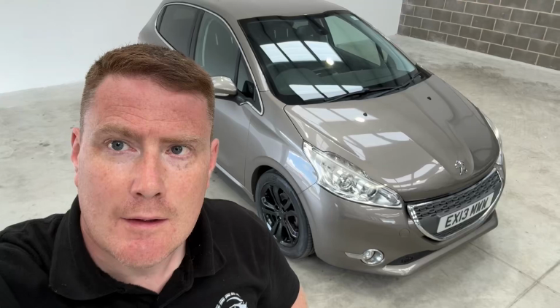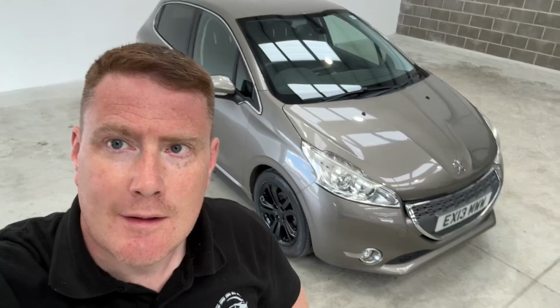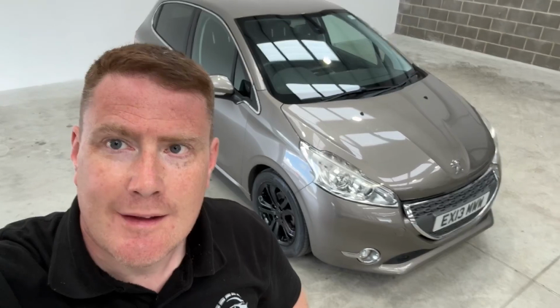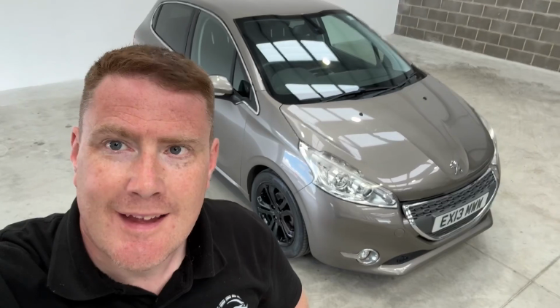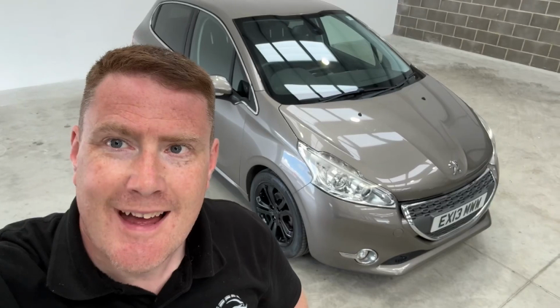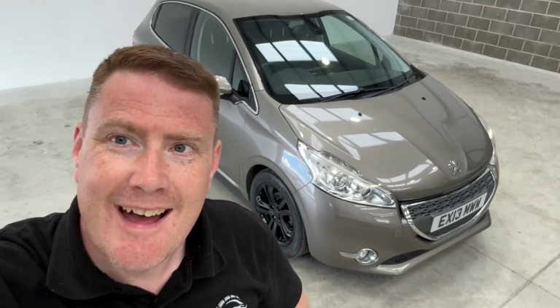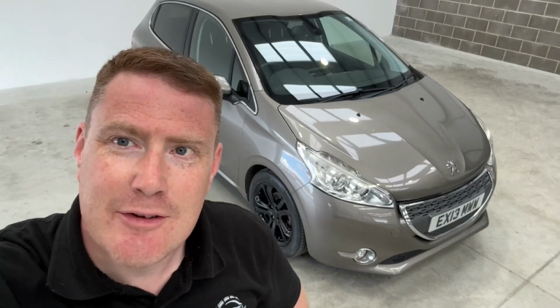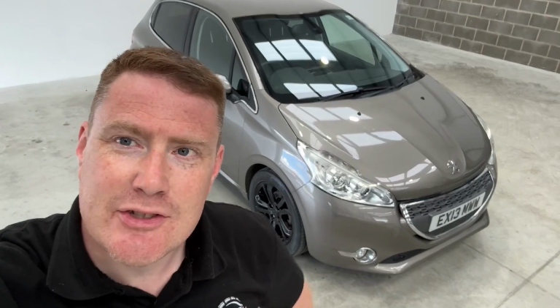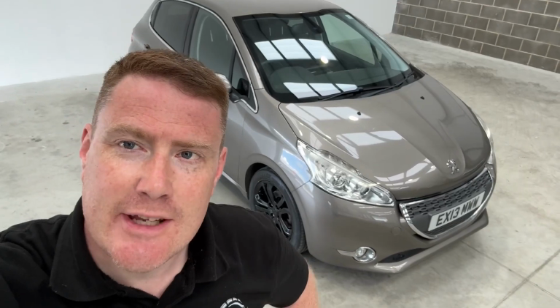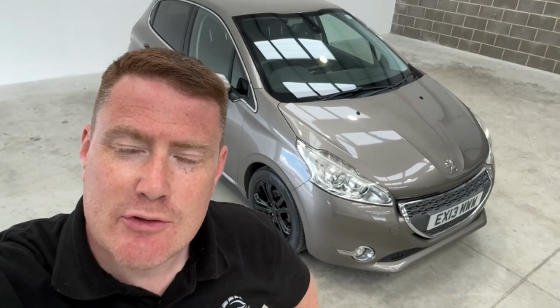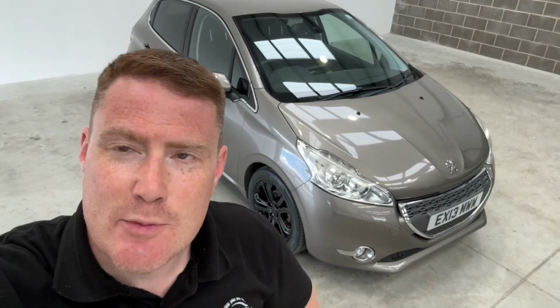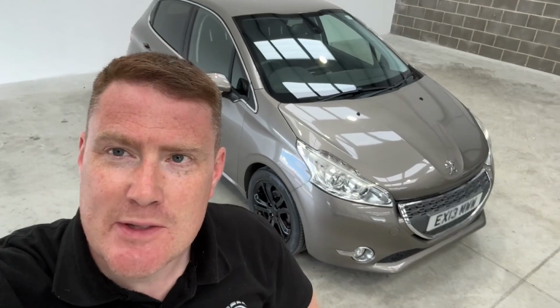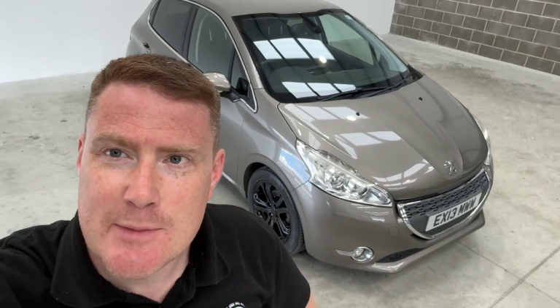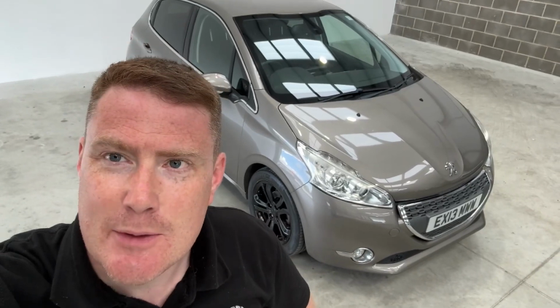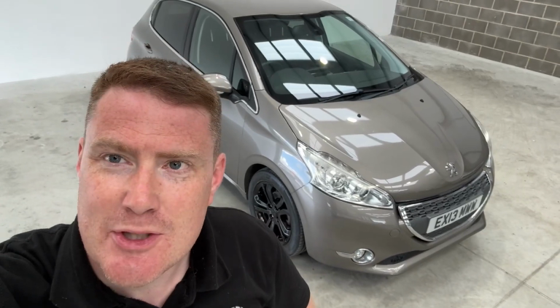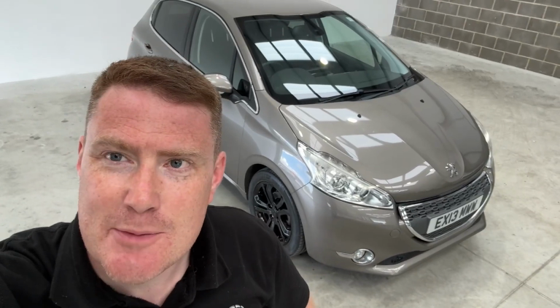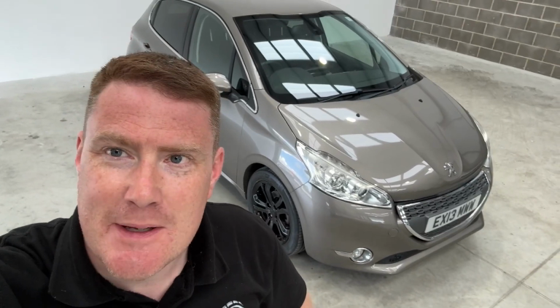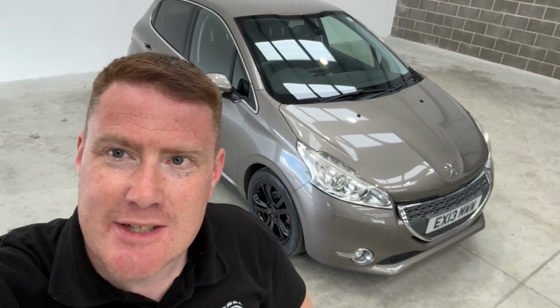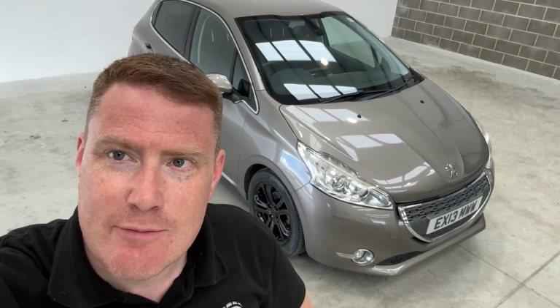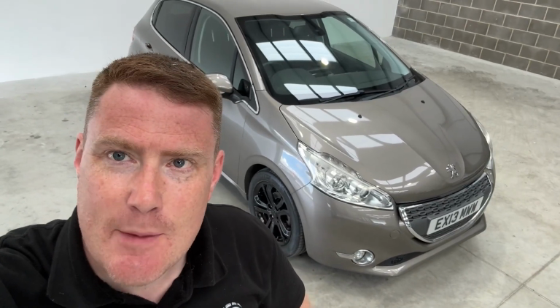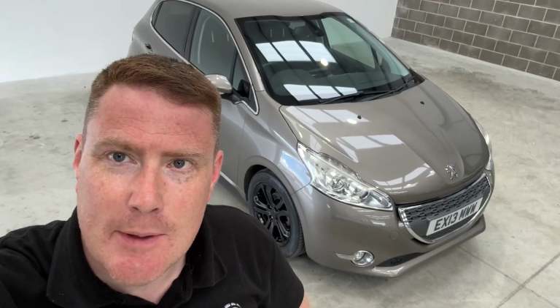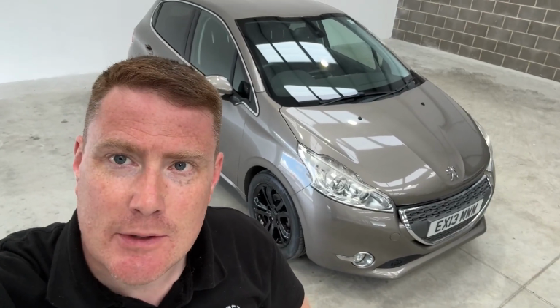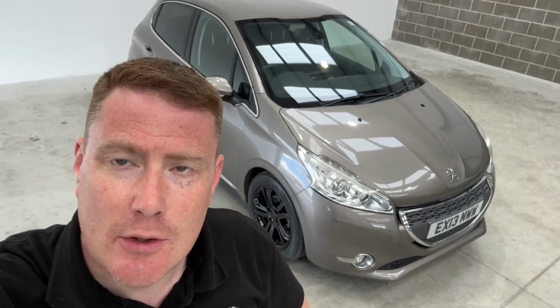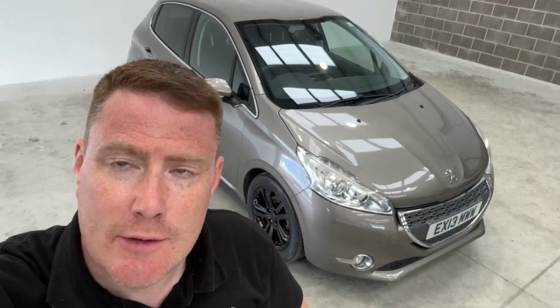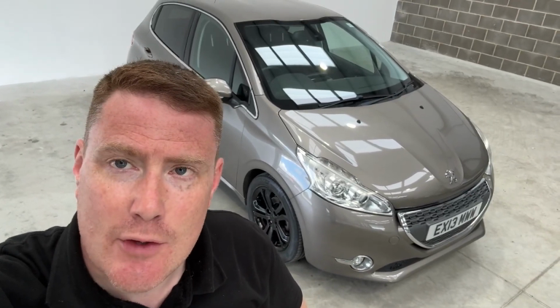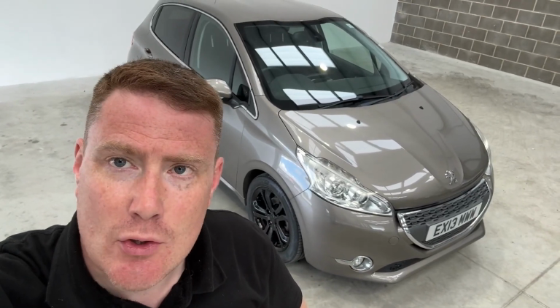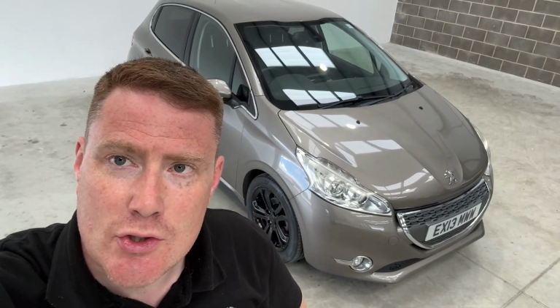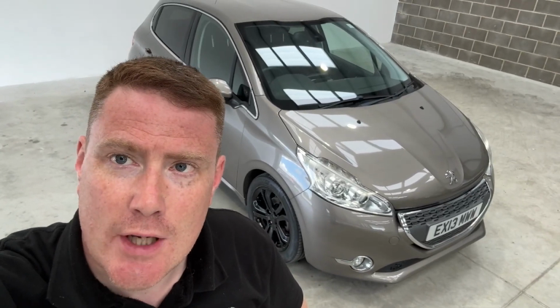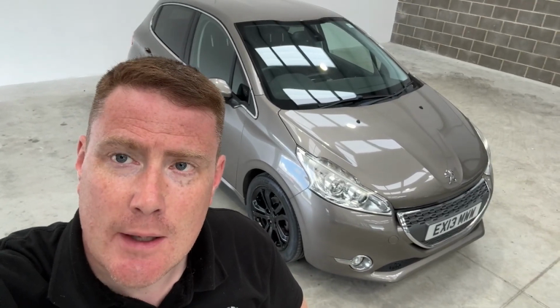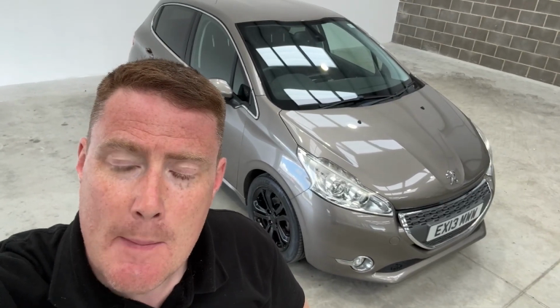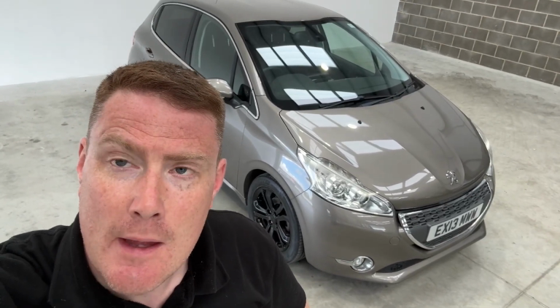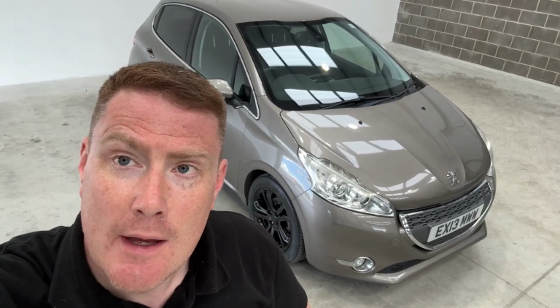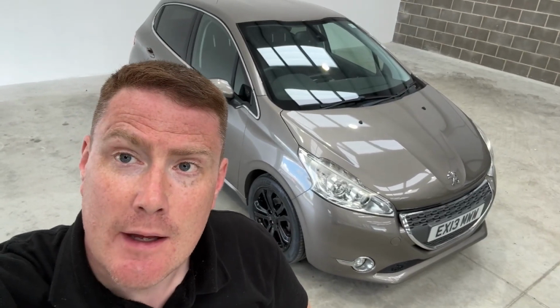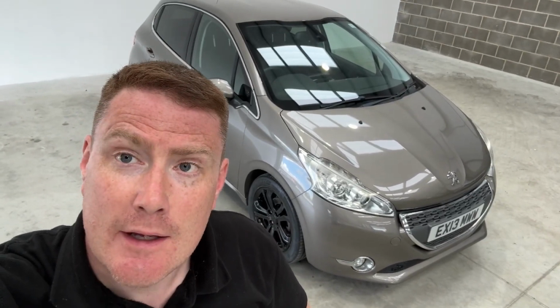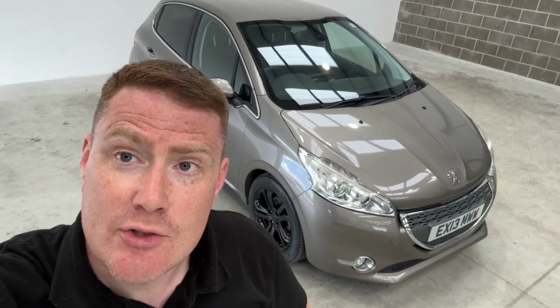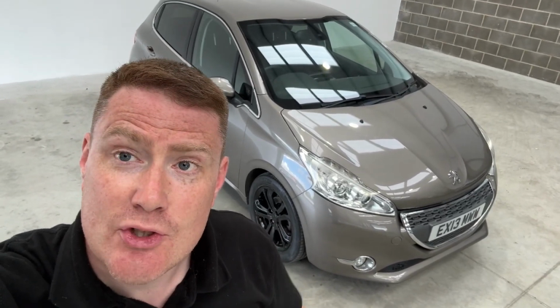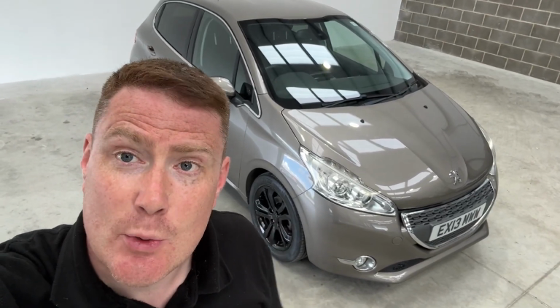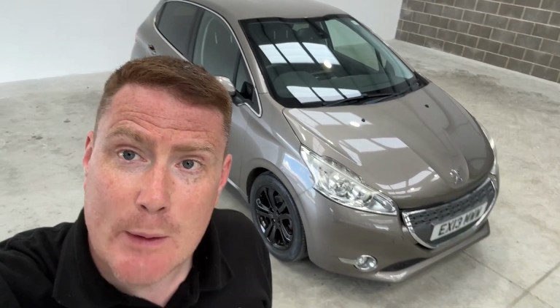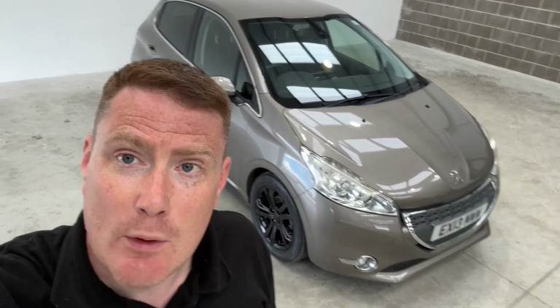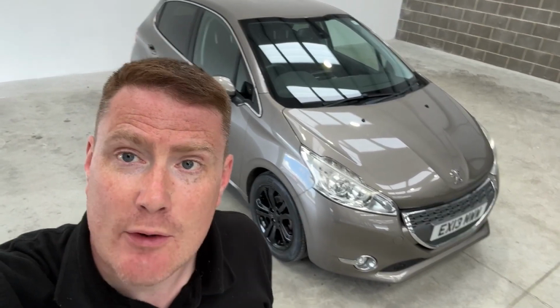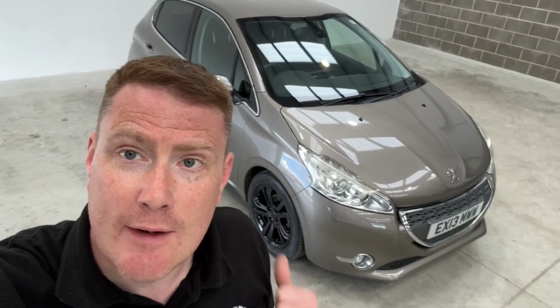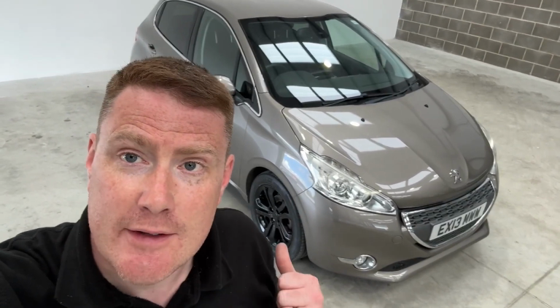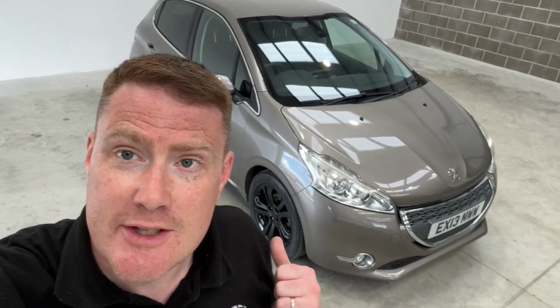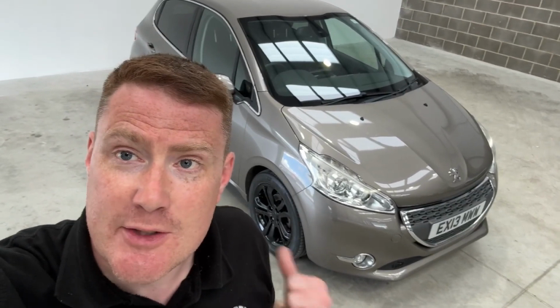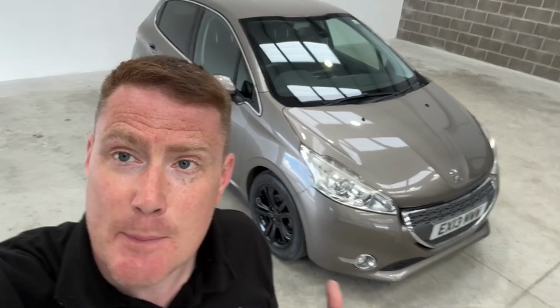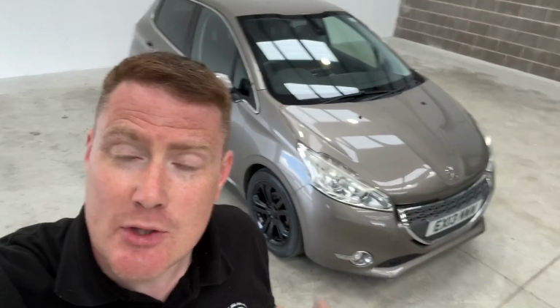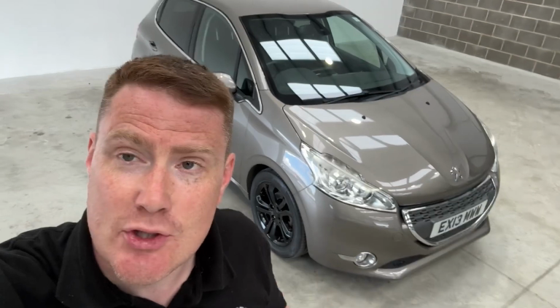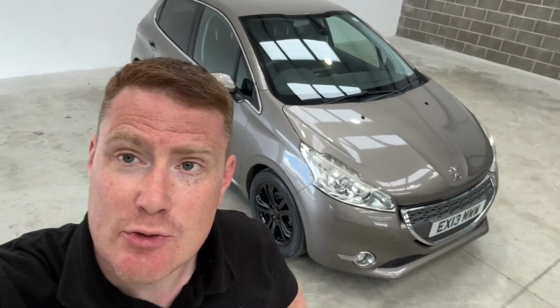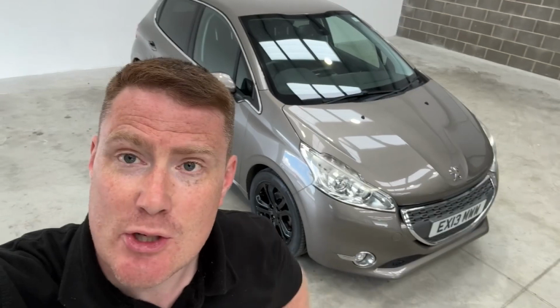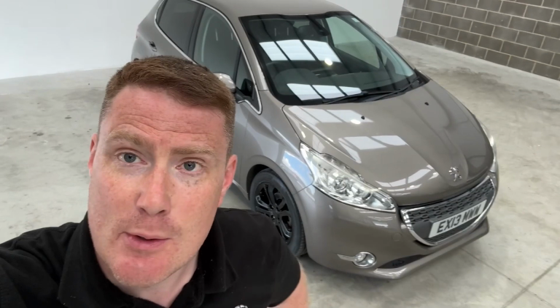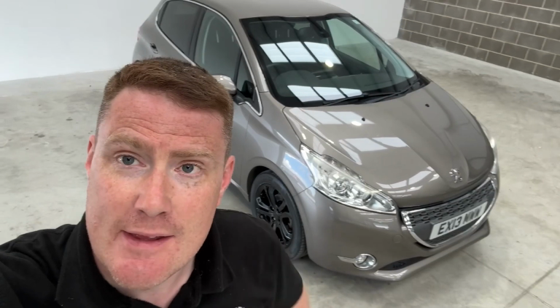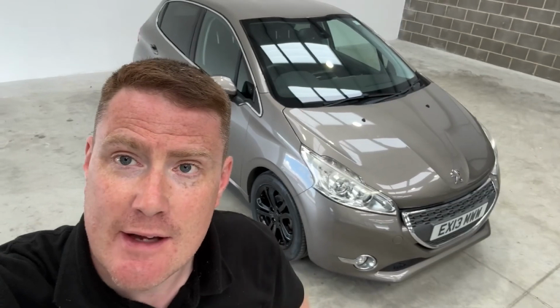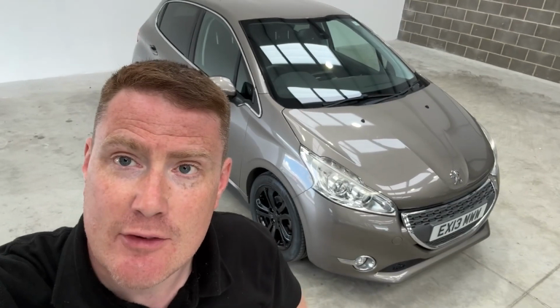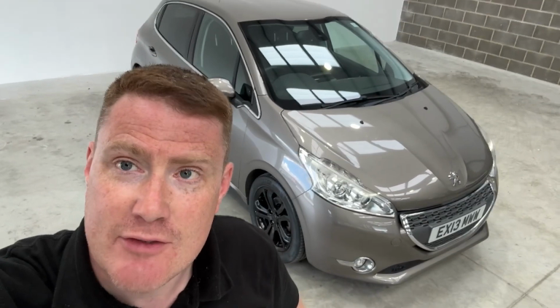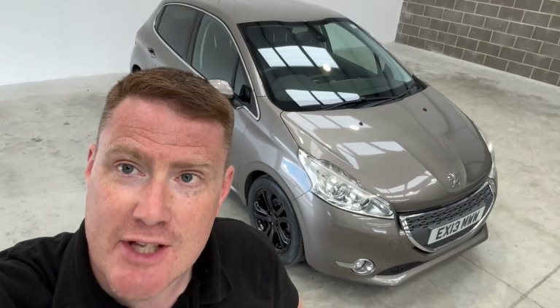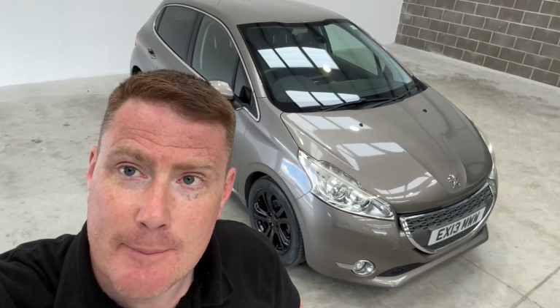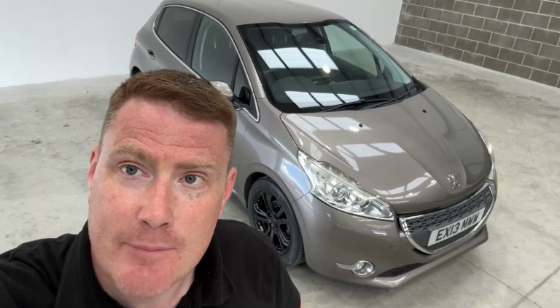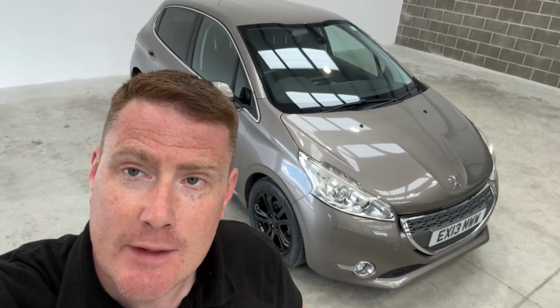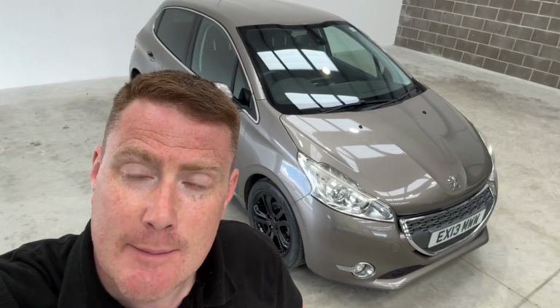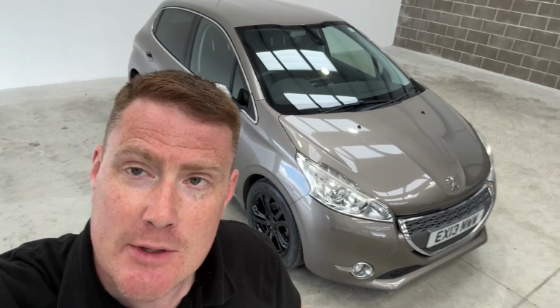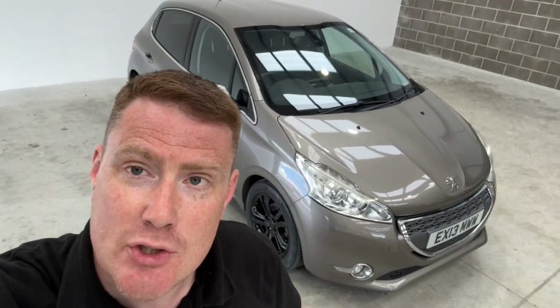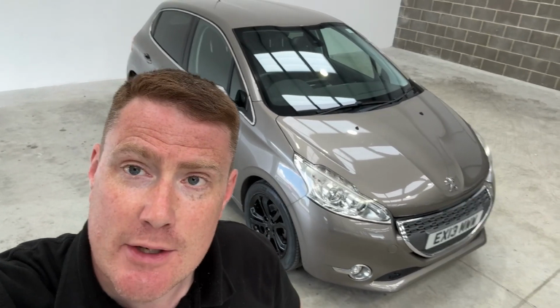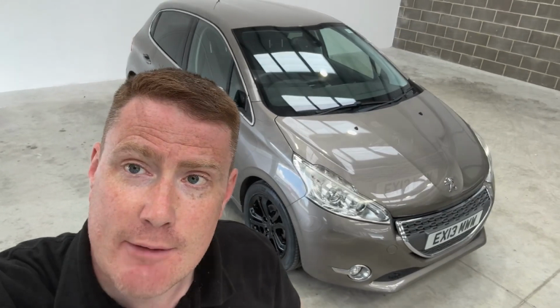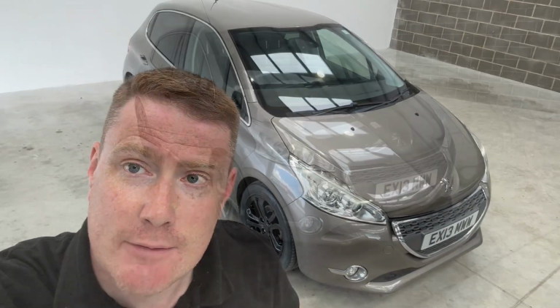Hi, it's Richard Preston Motors, based in Ripon, North Yorkshire. Just a quick walk around of this Peugeot 208 that I've got for sale. Let me show you around.